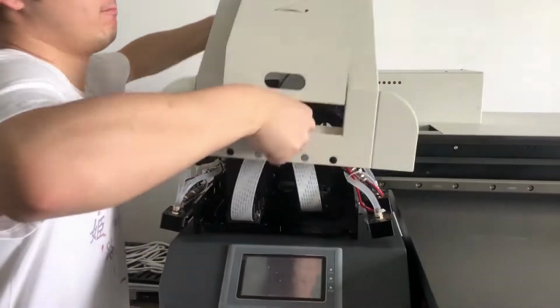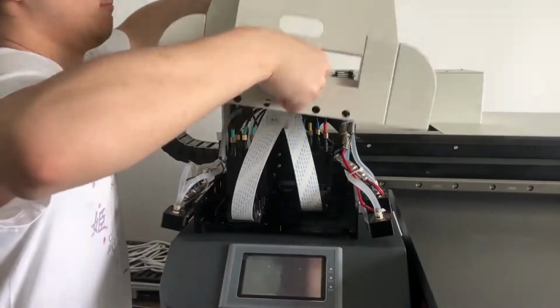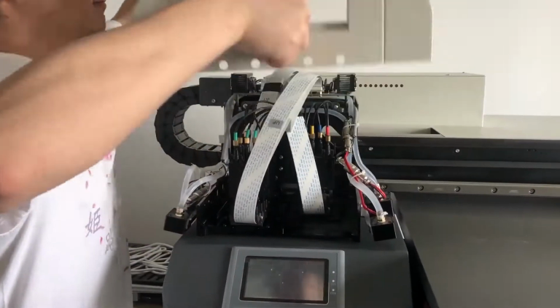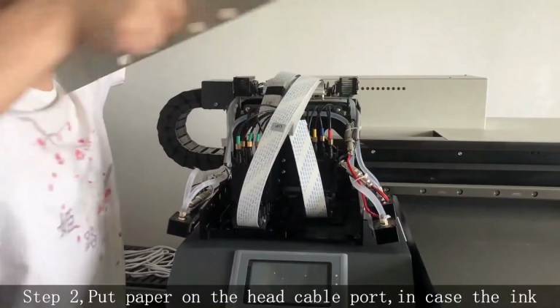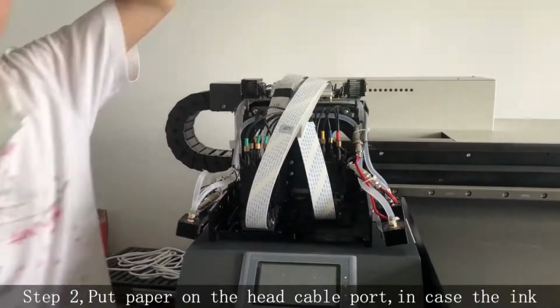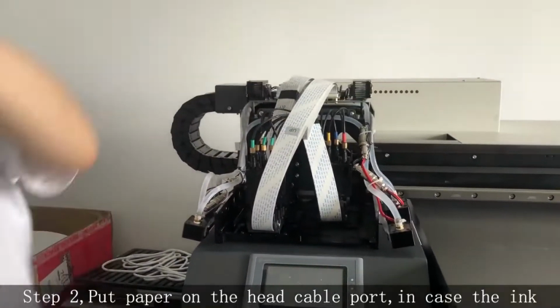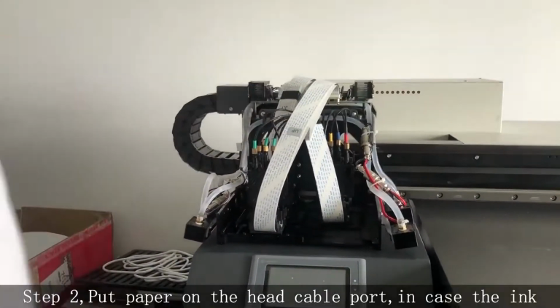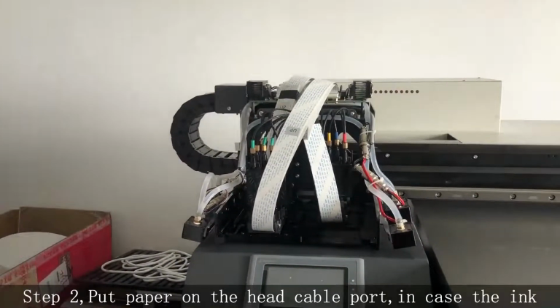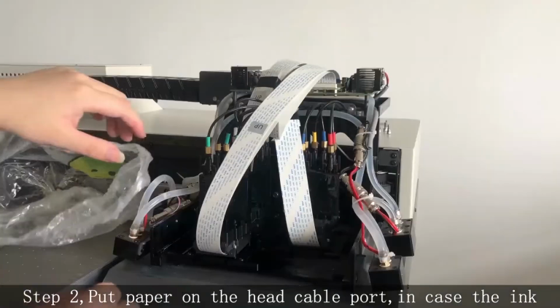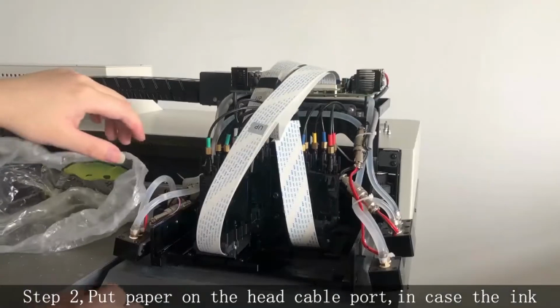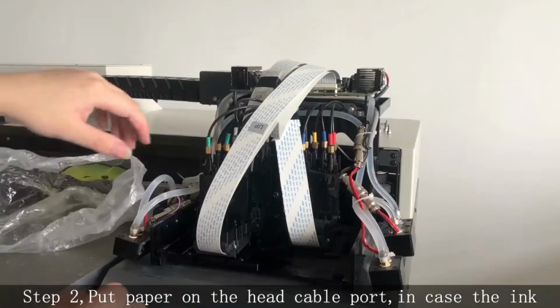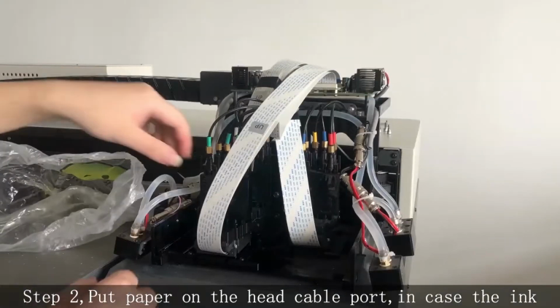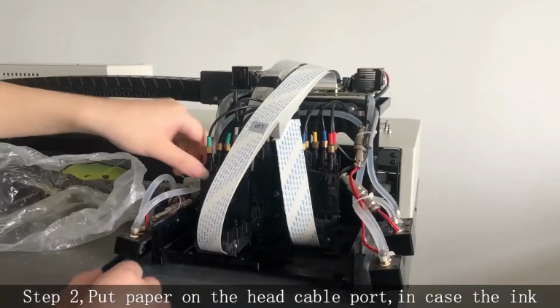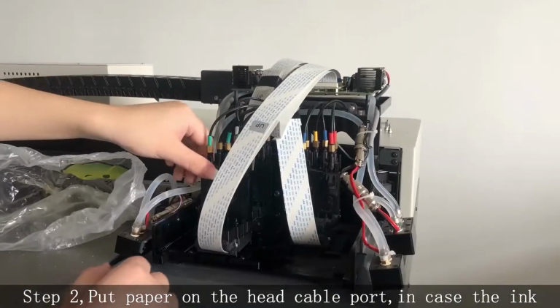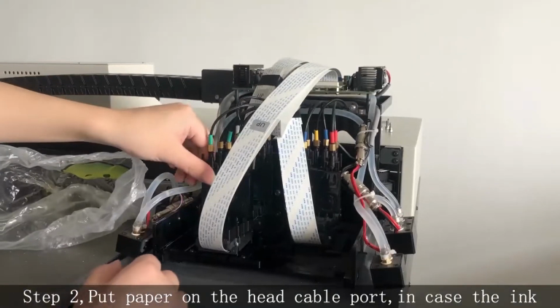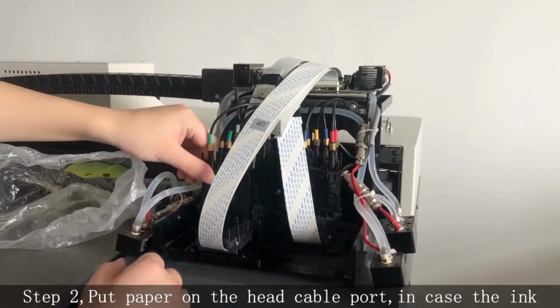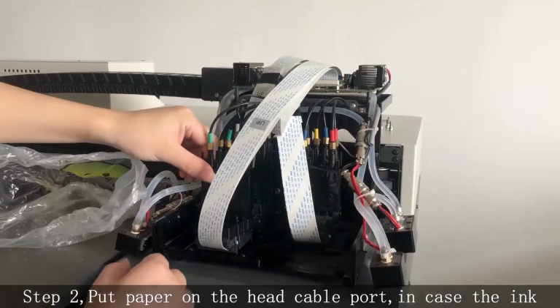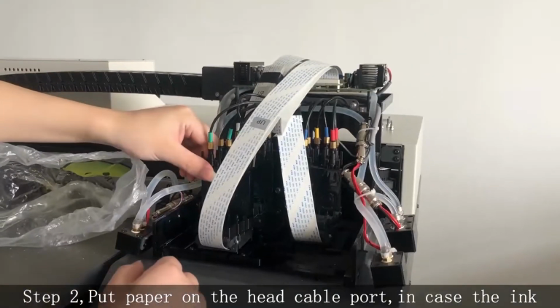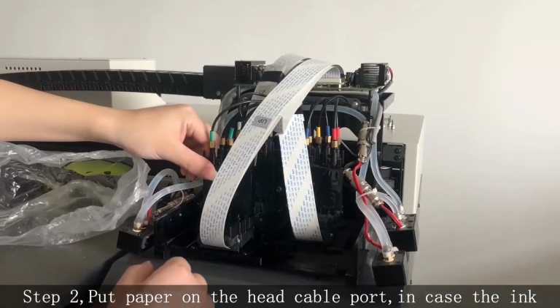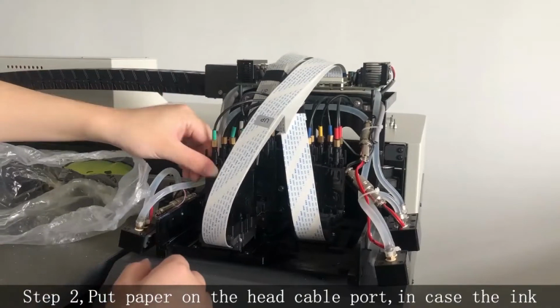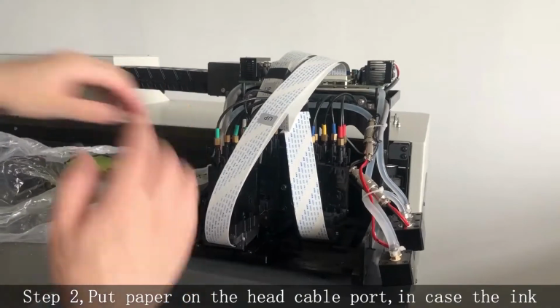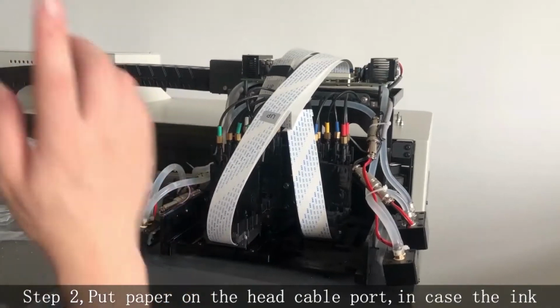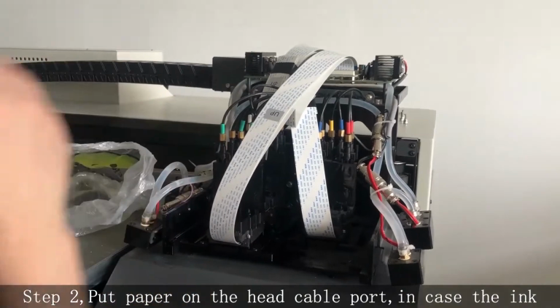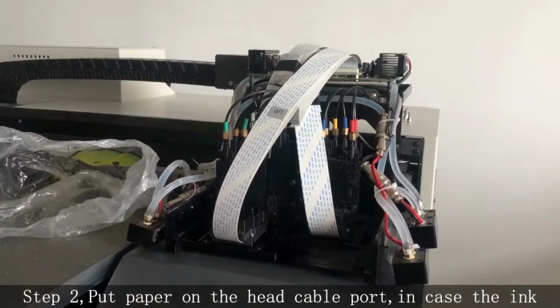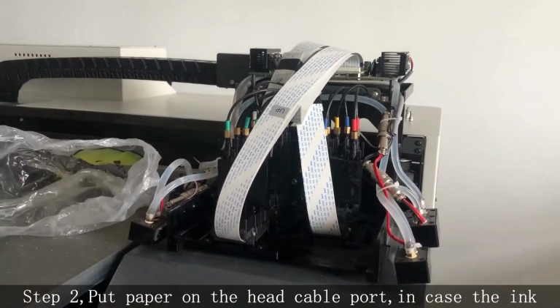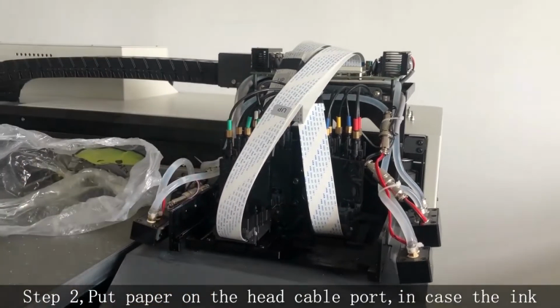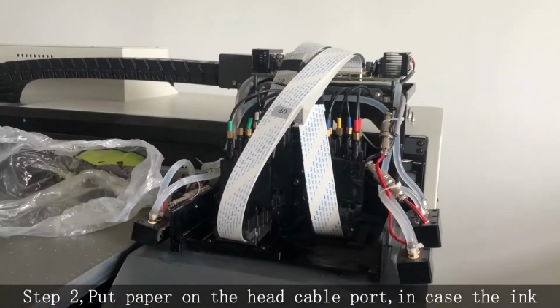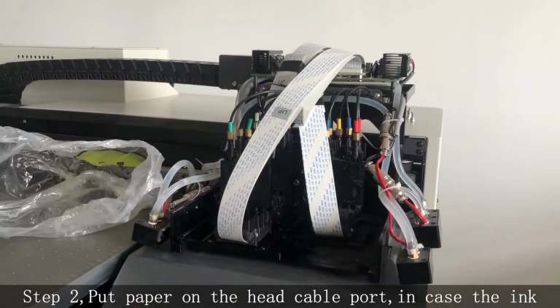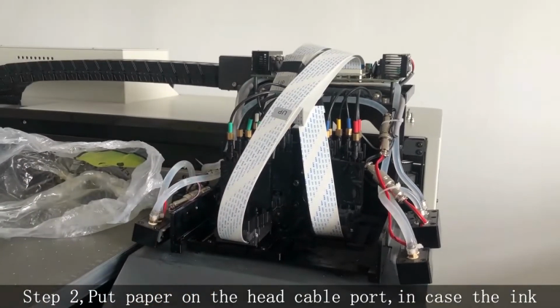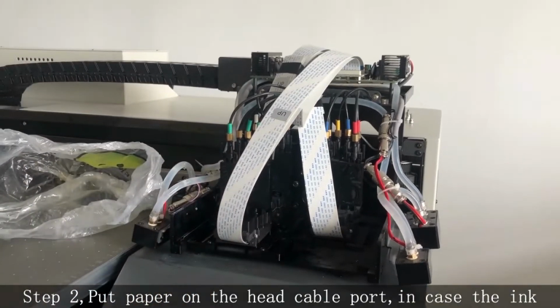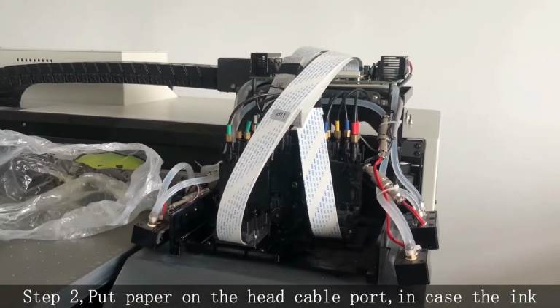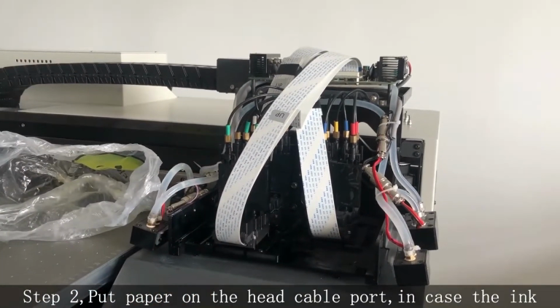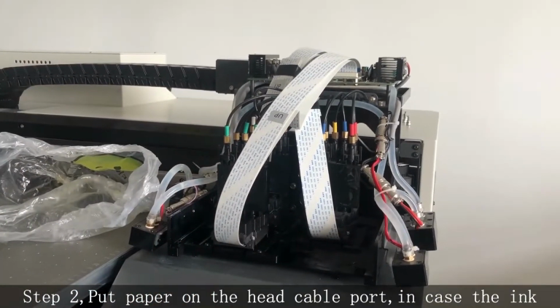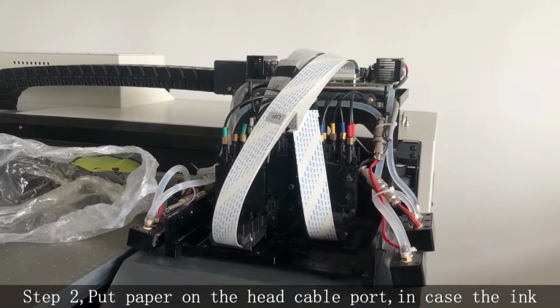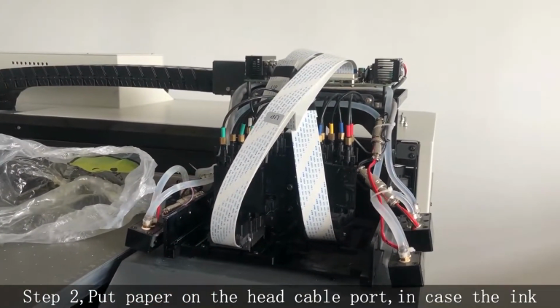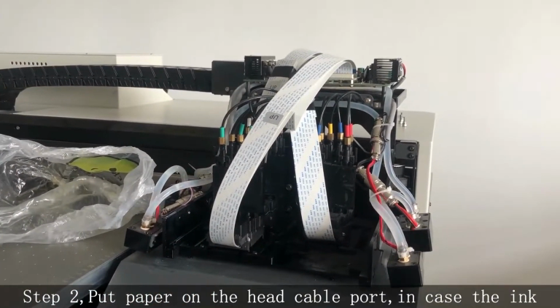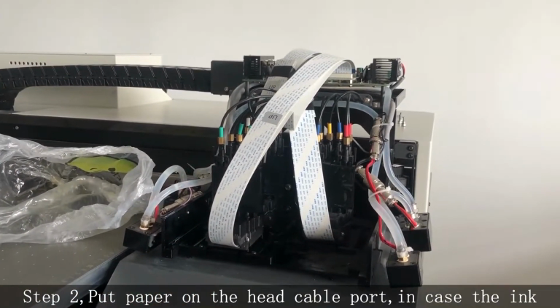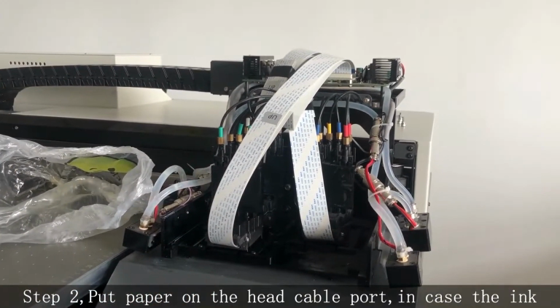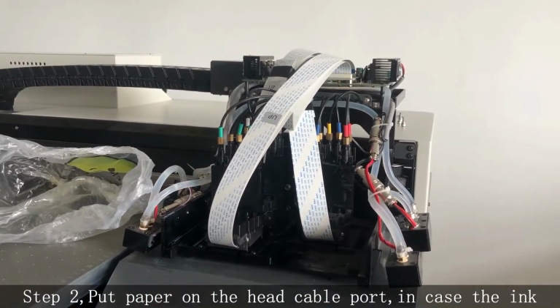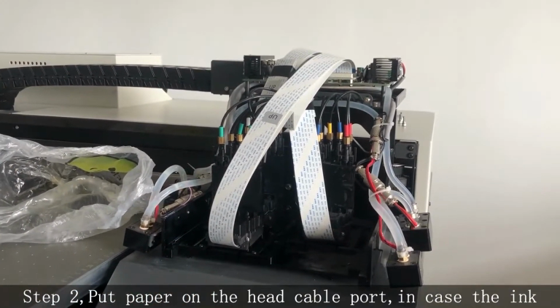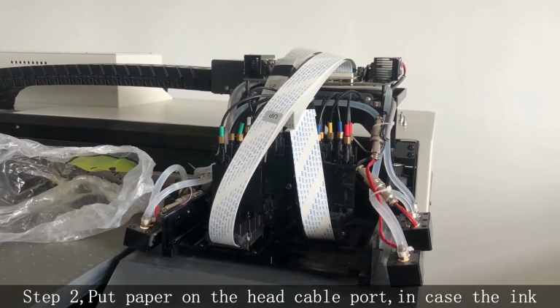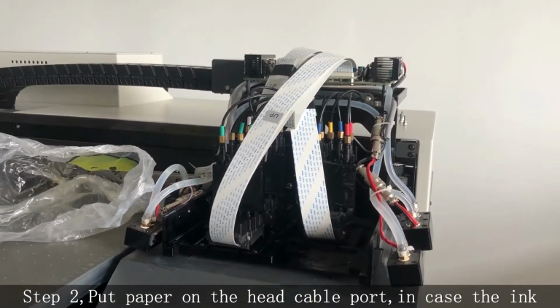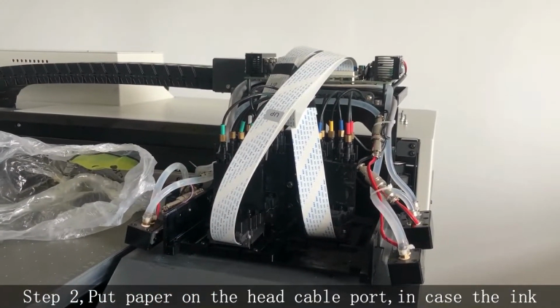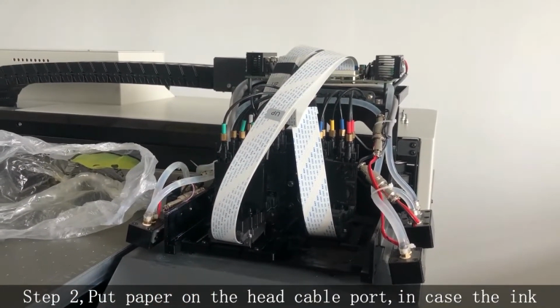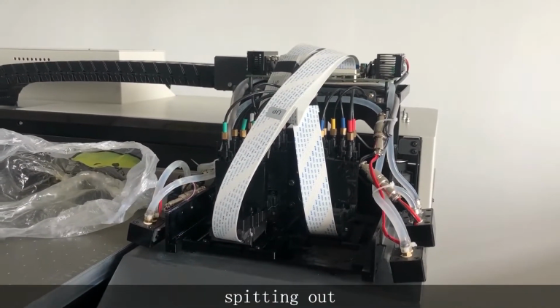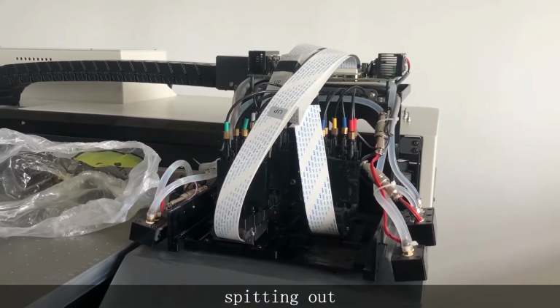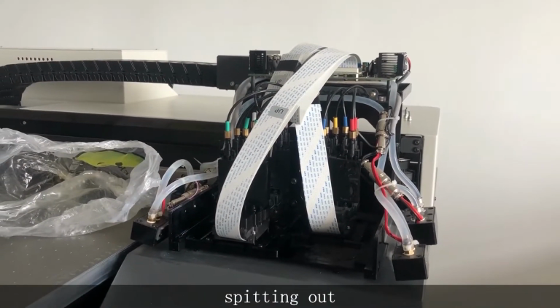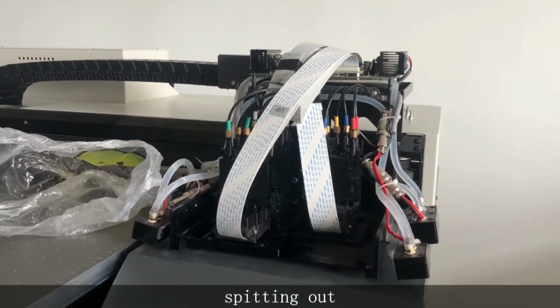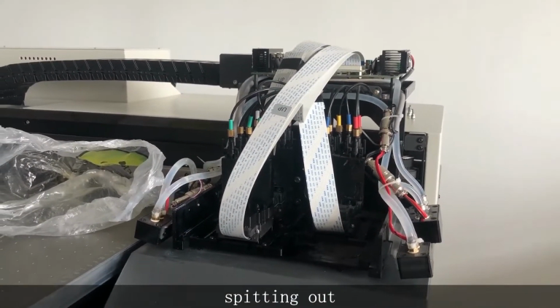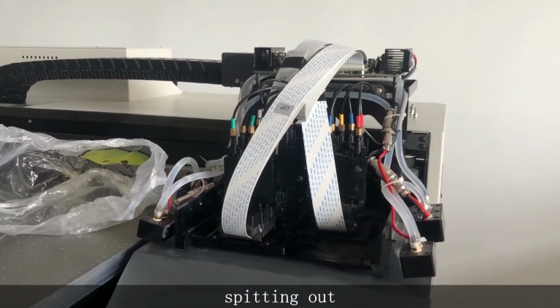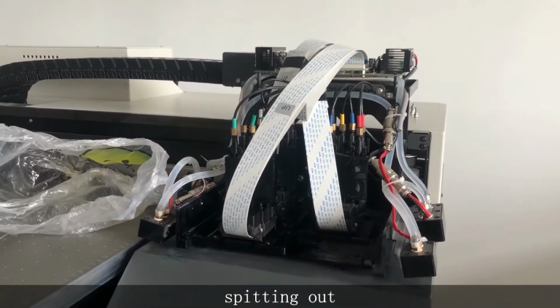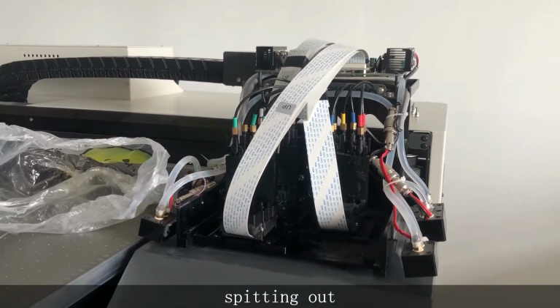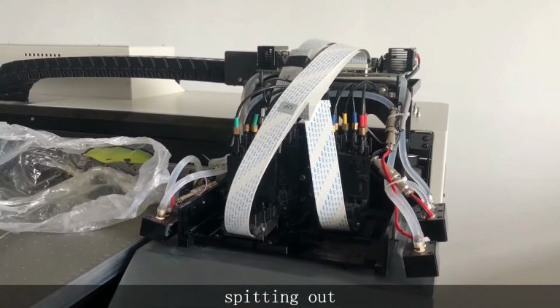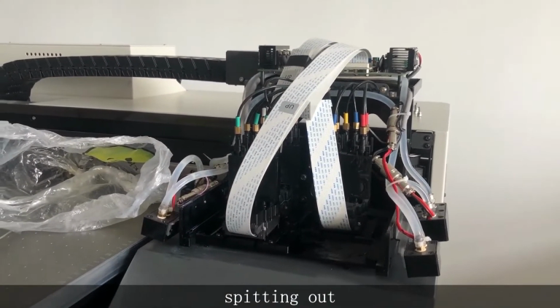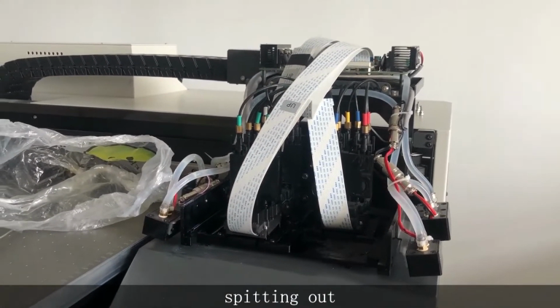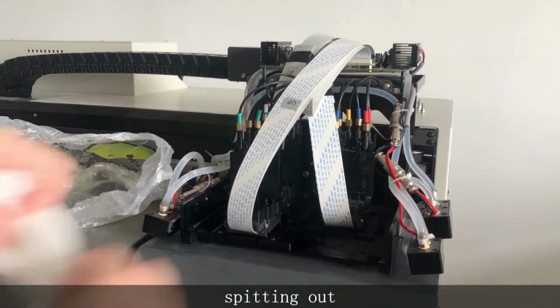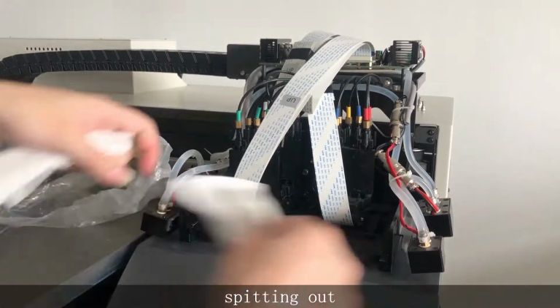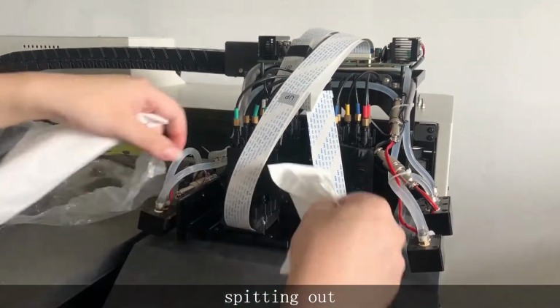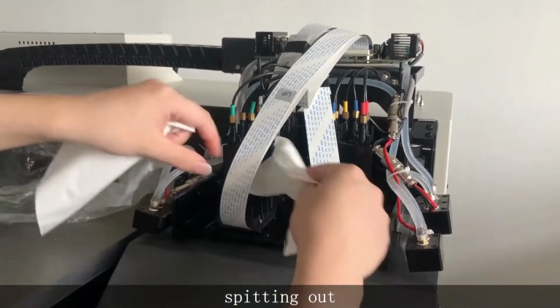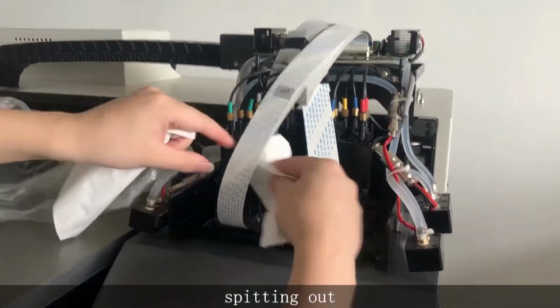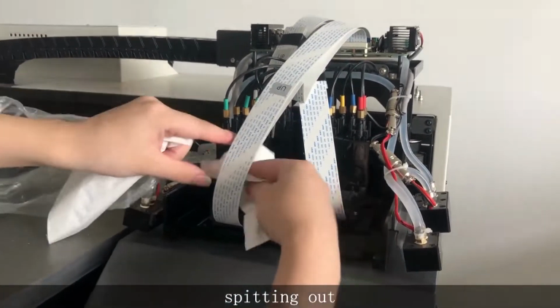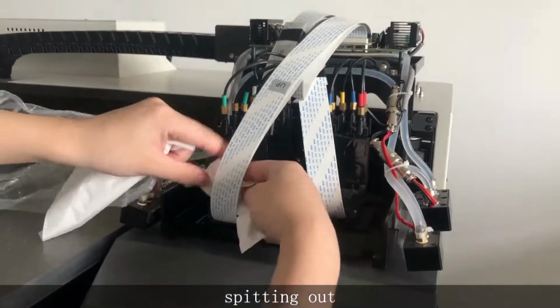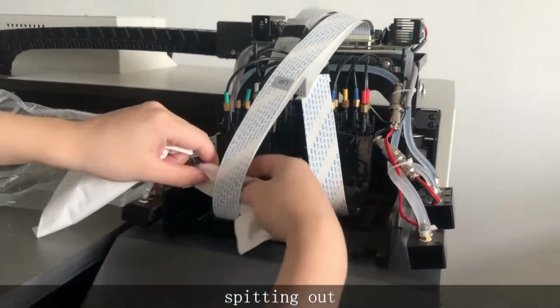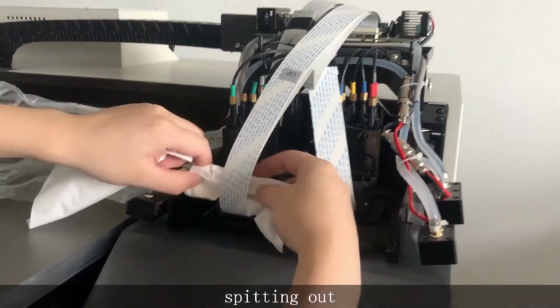Step 2. Put paper on the head cable port, in case the ink is spitting out.